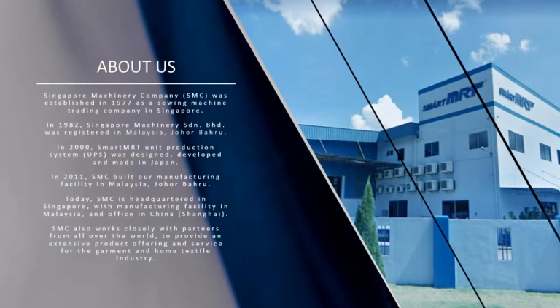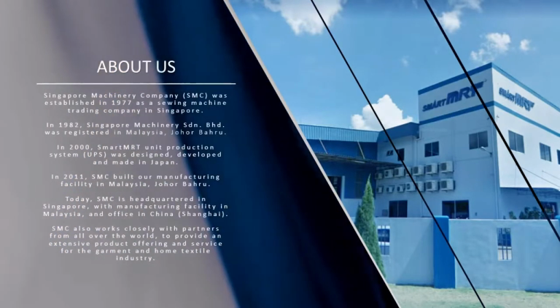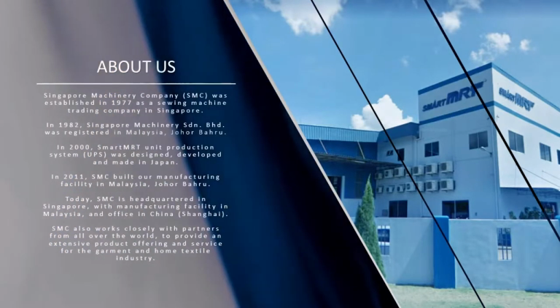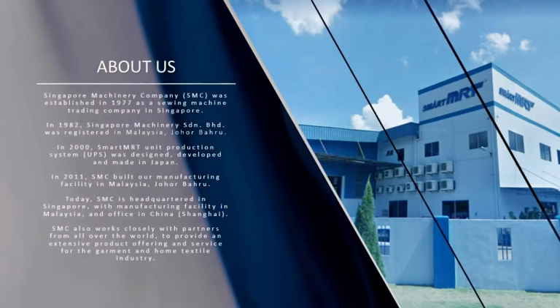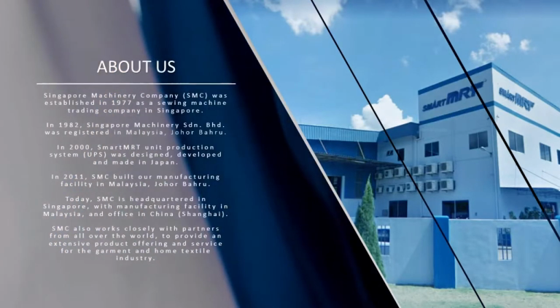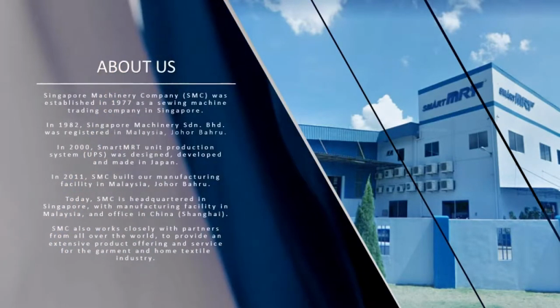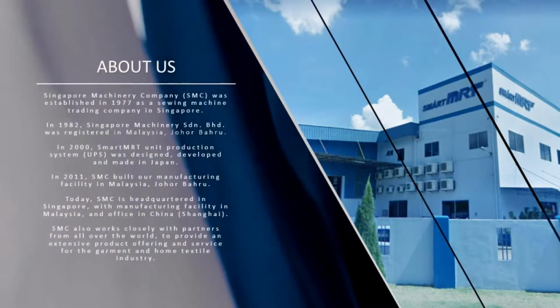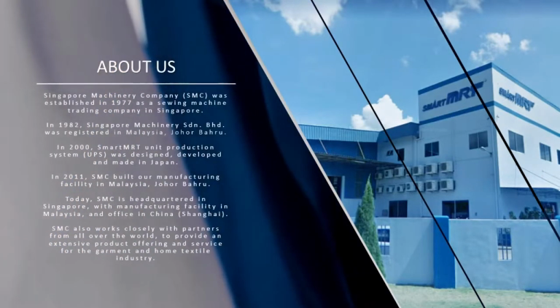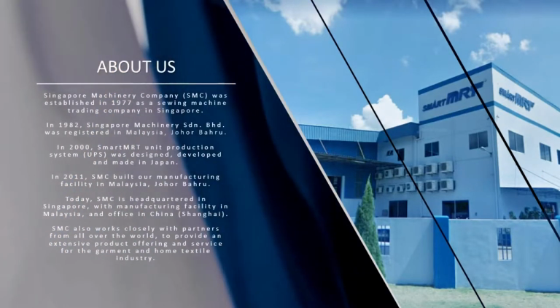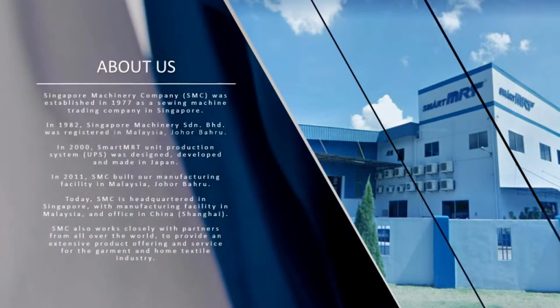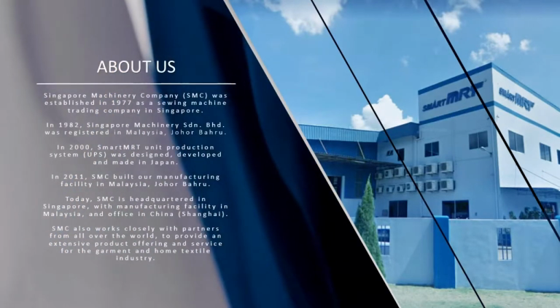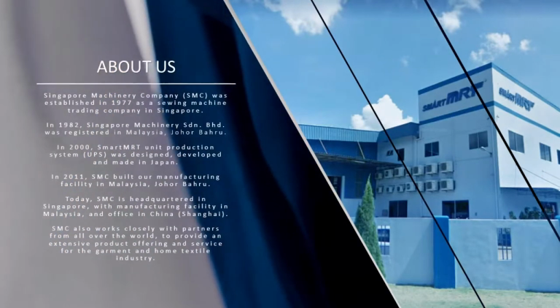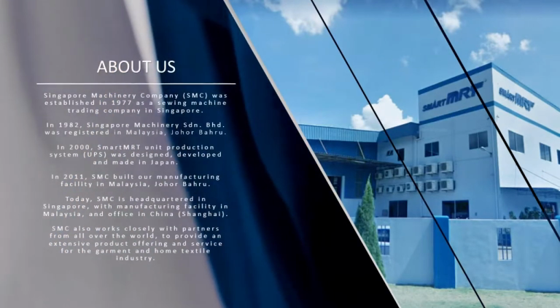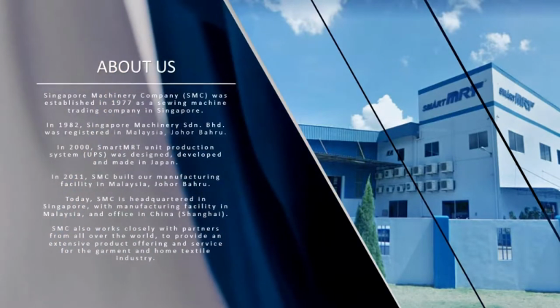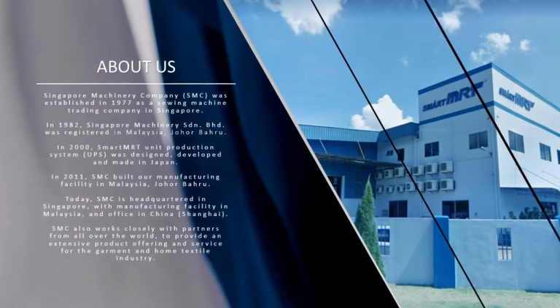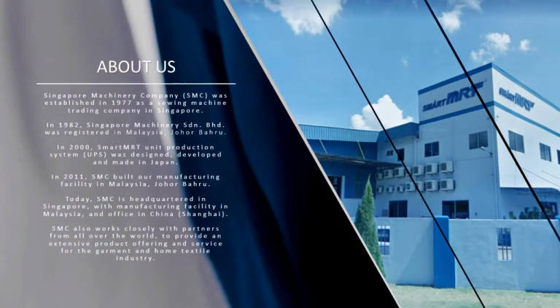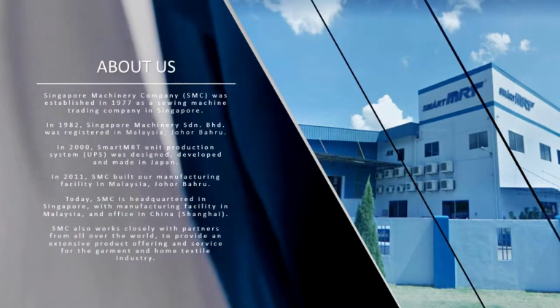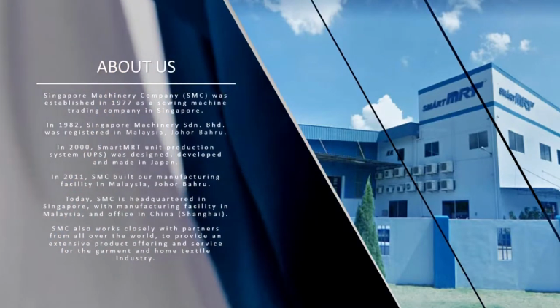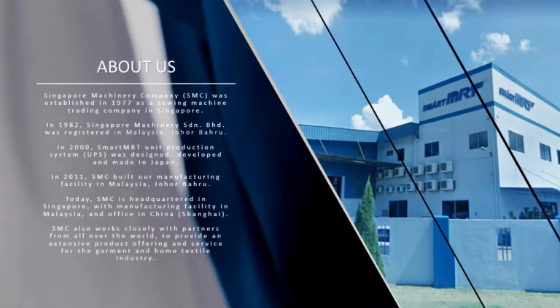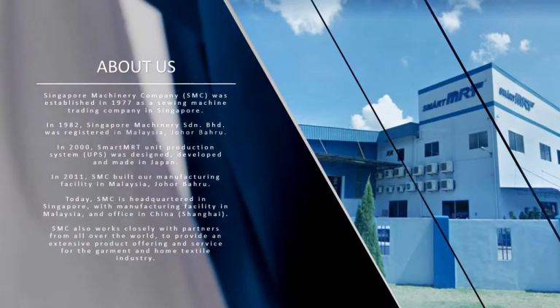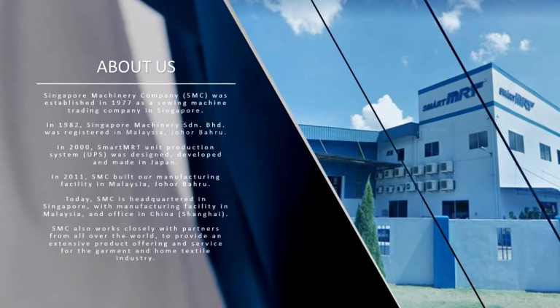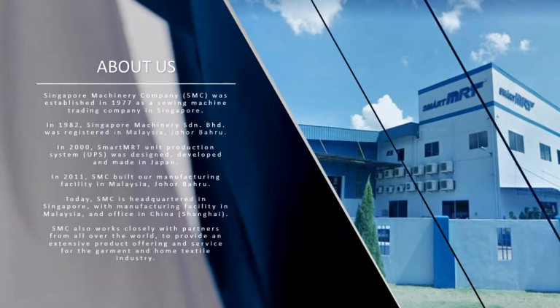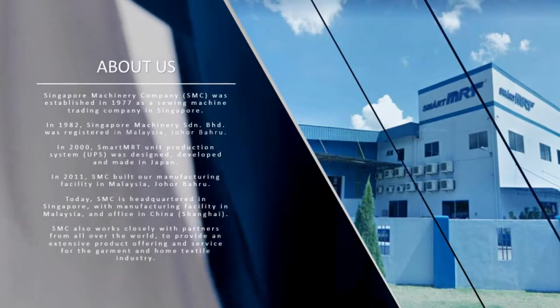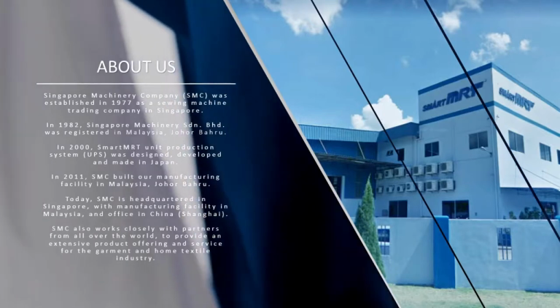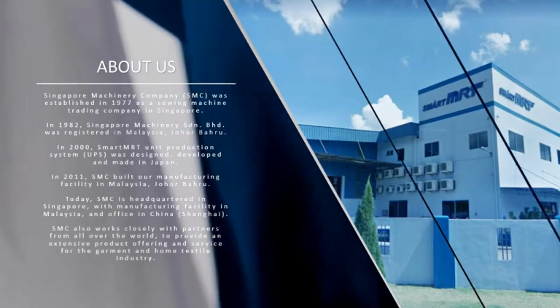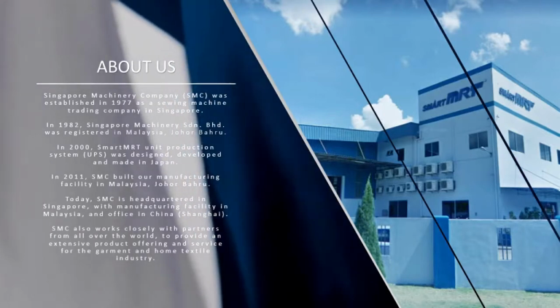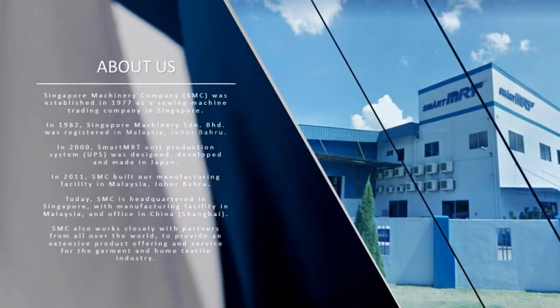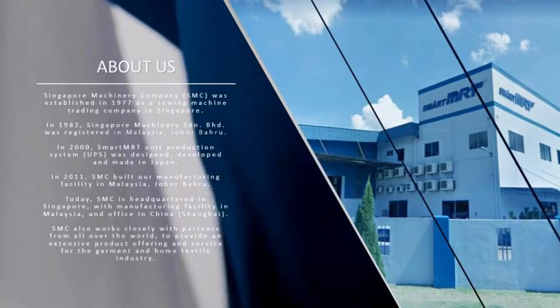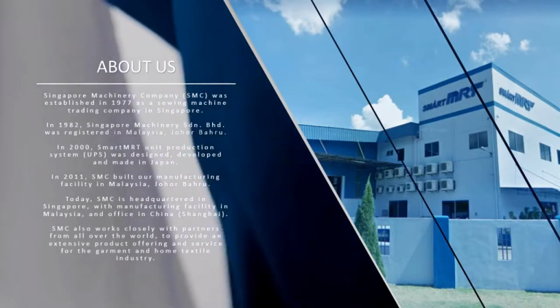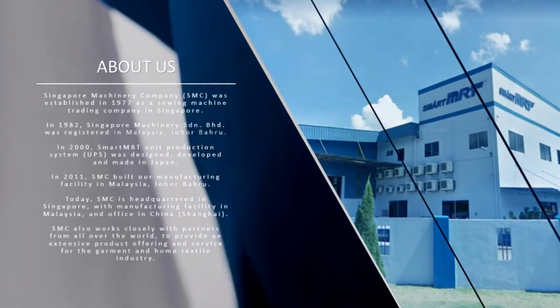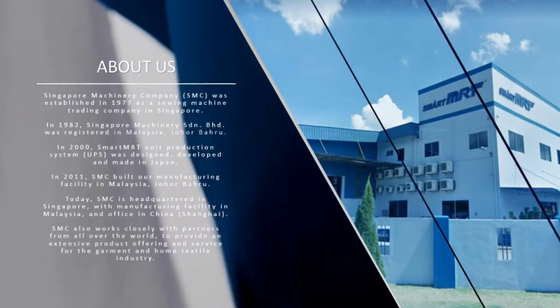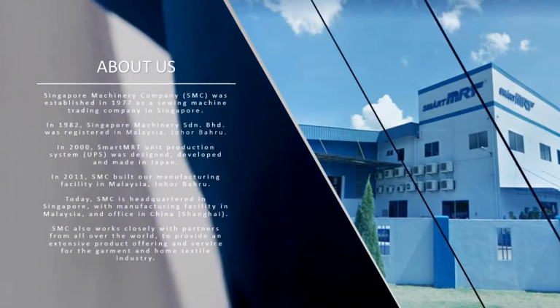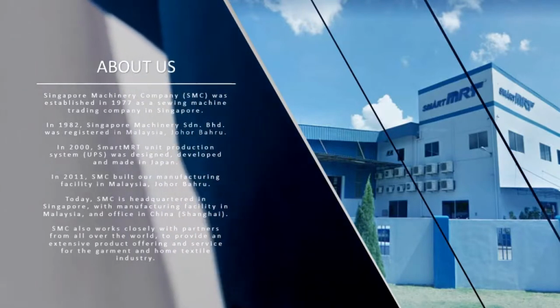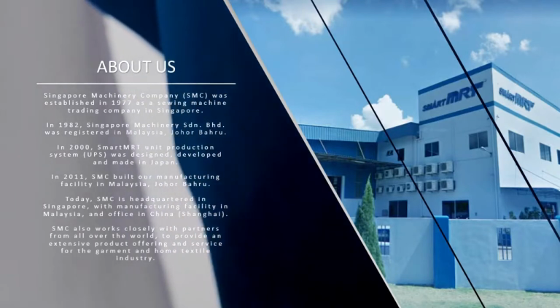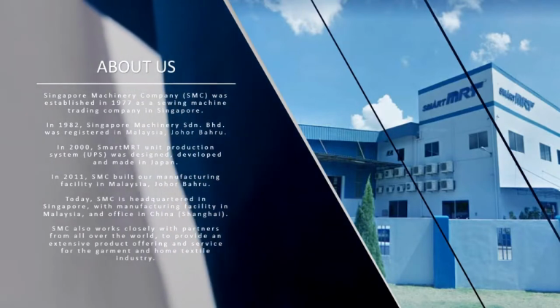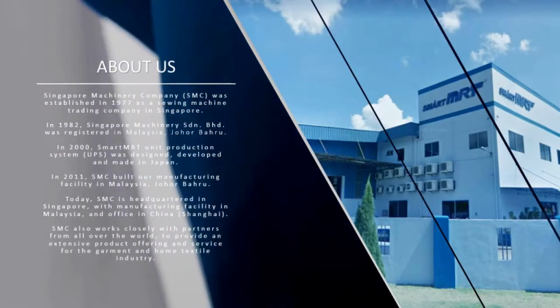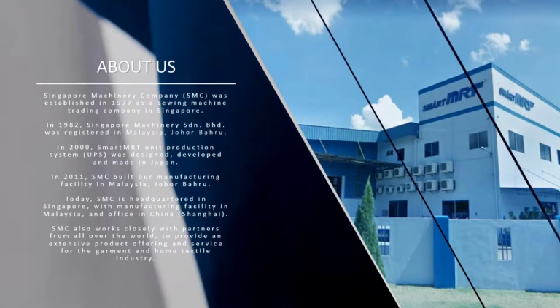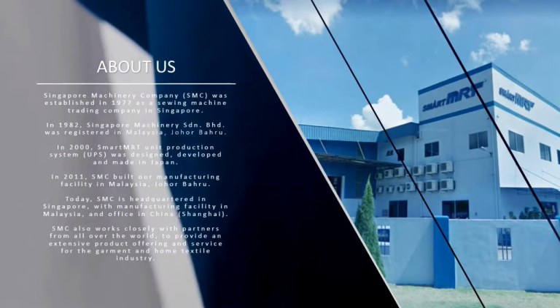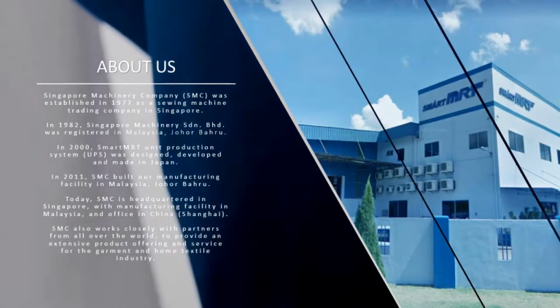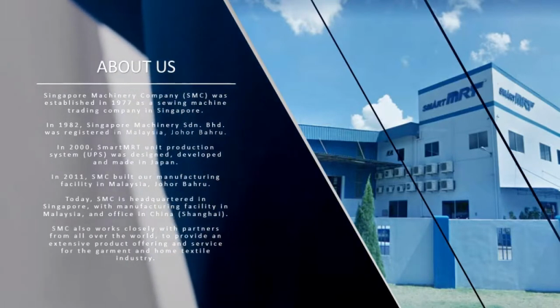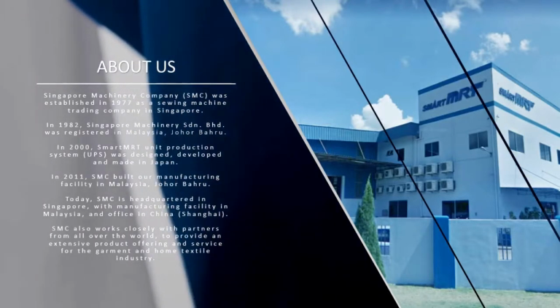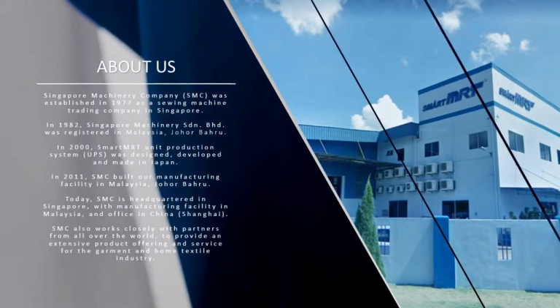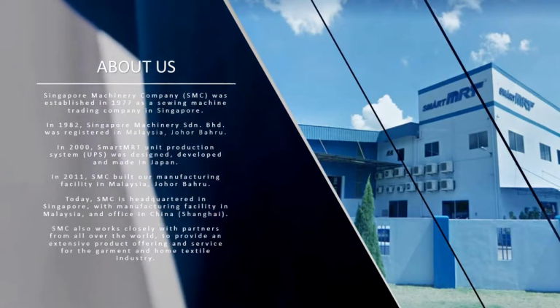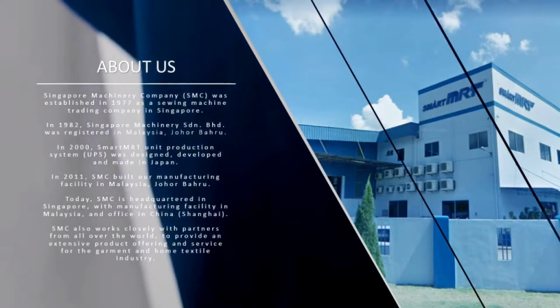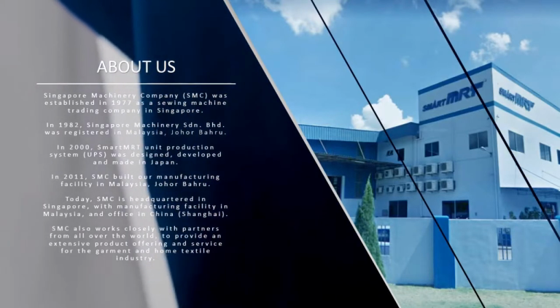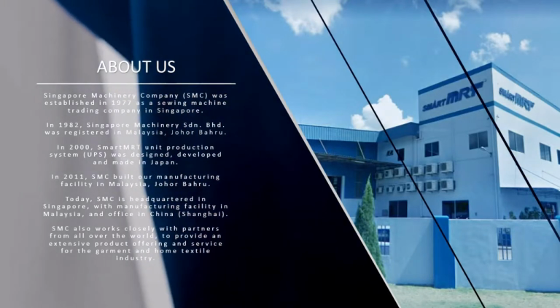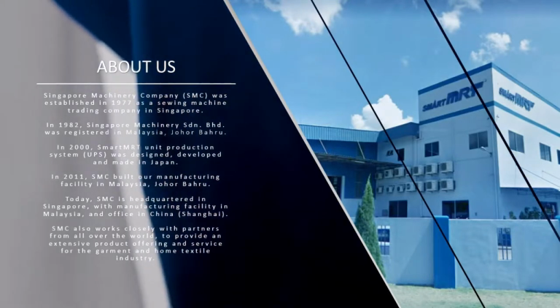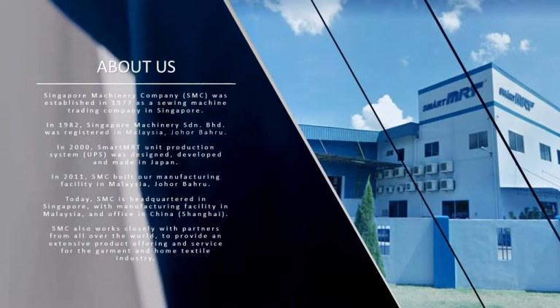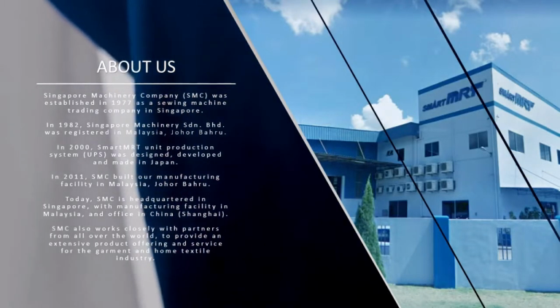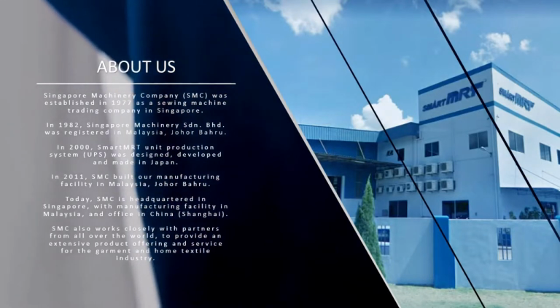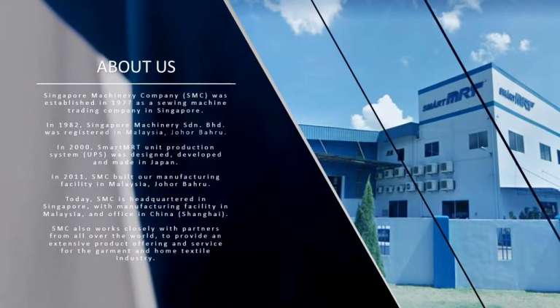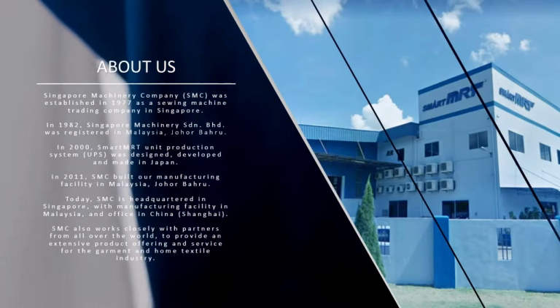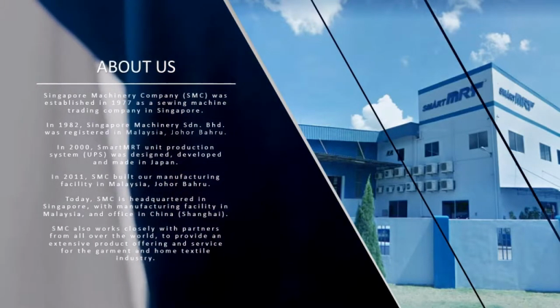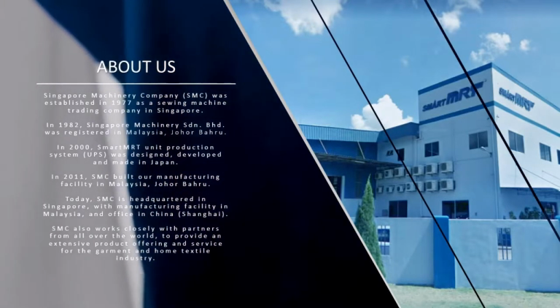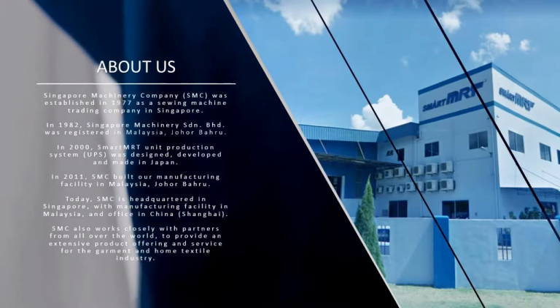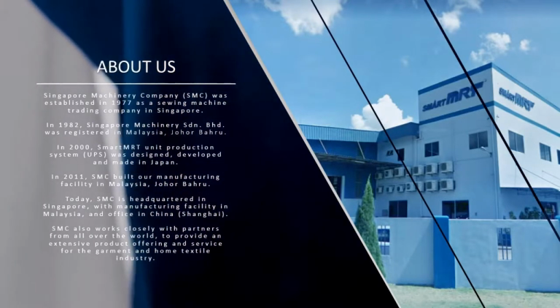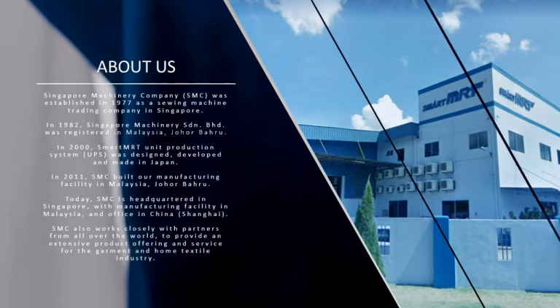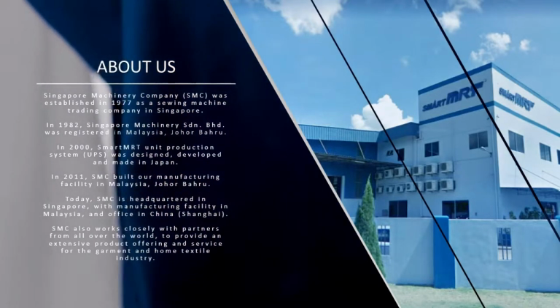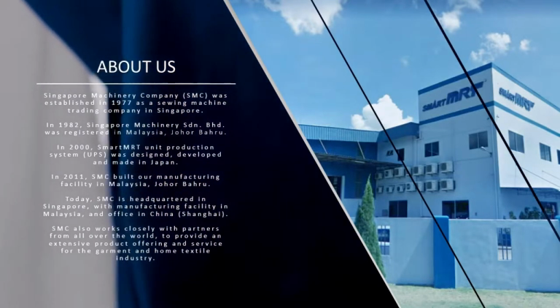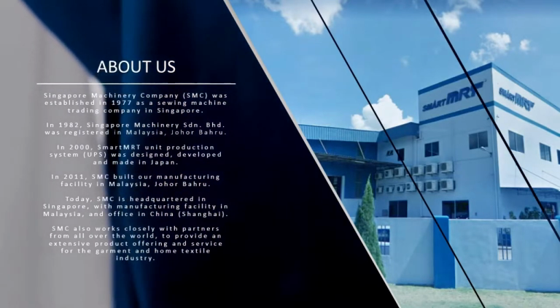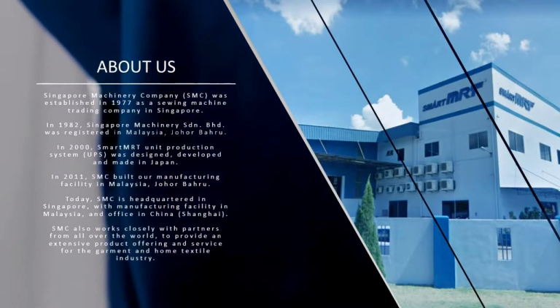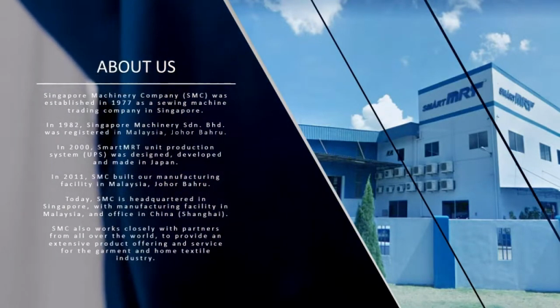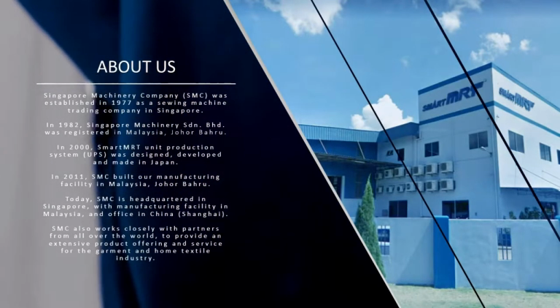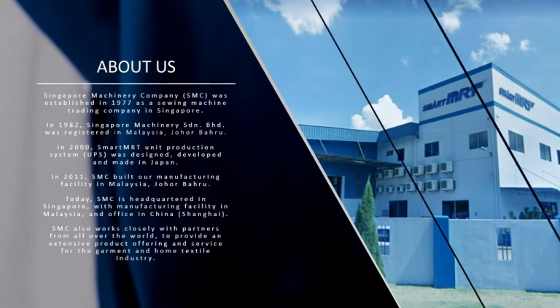In 2000, the Smart MRT Unit Production System was designed, developed and made in Japan.